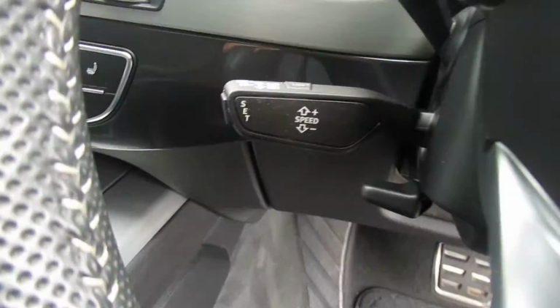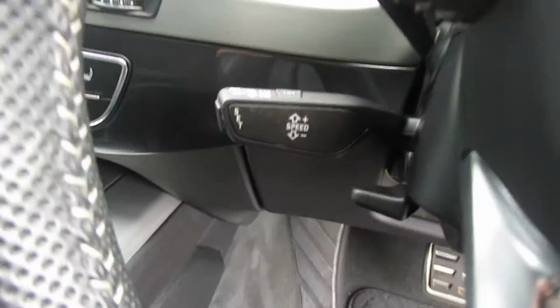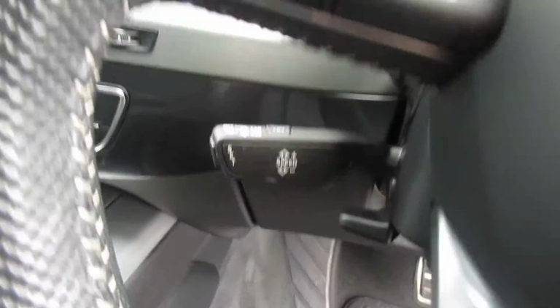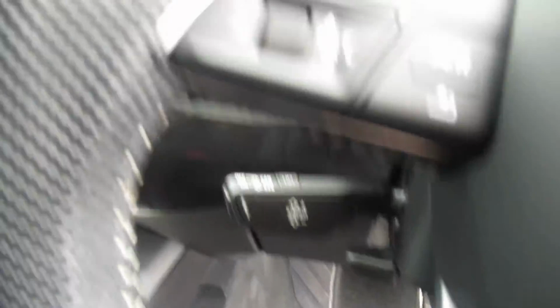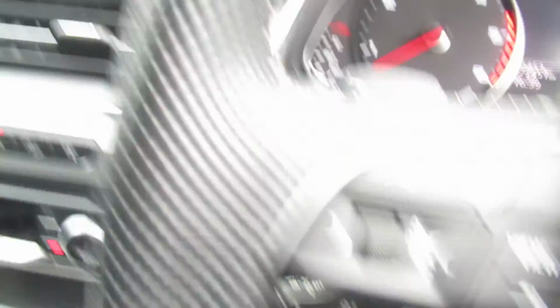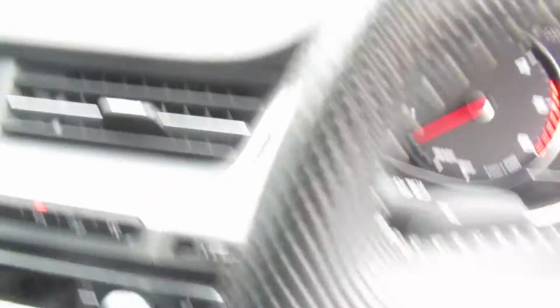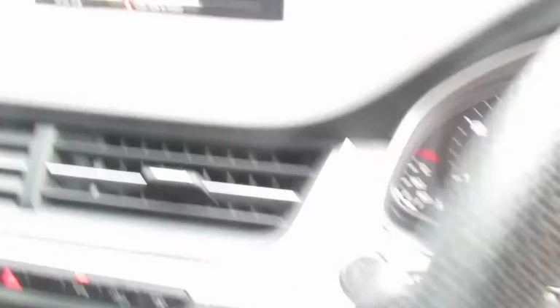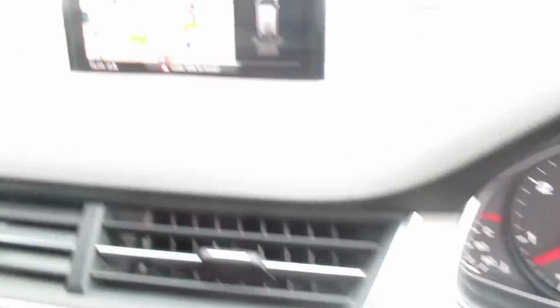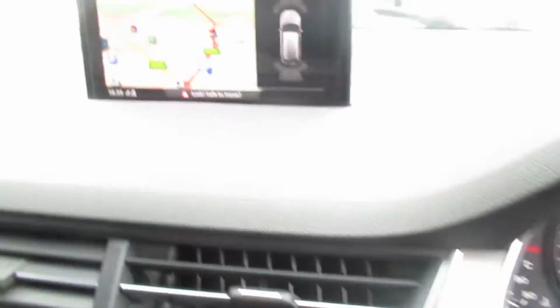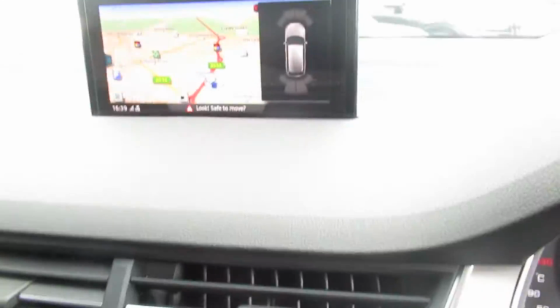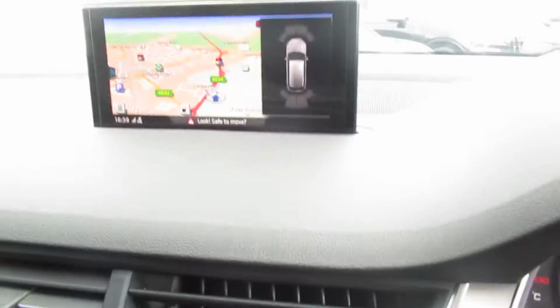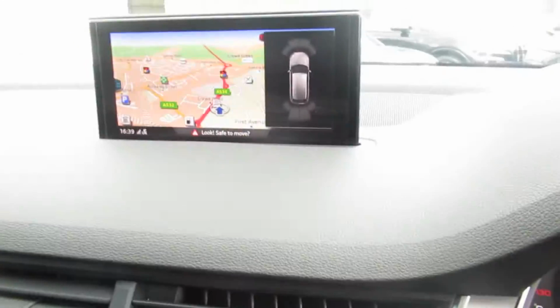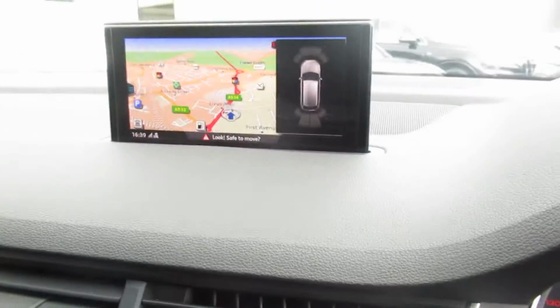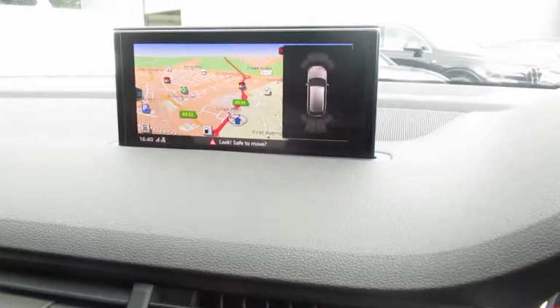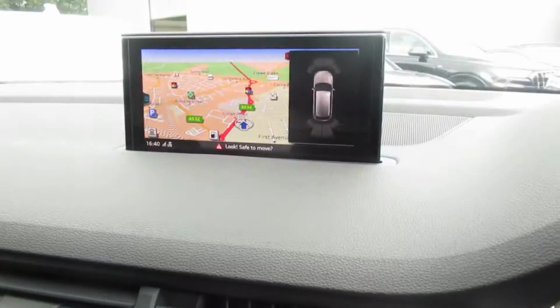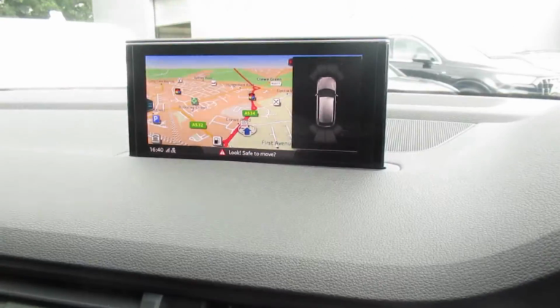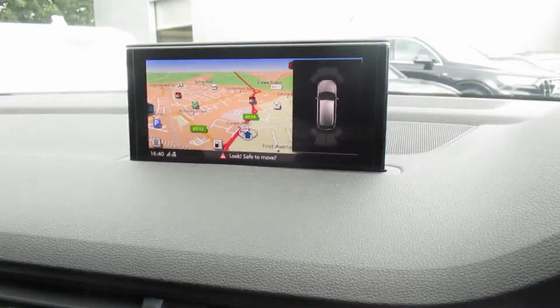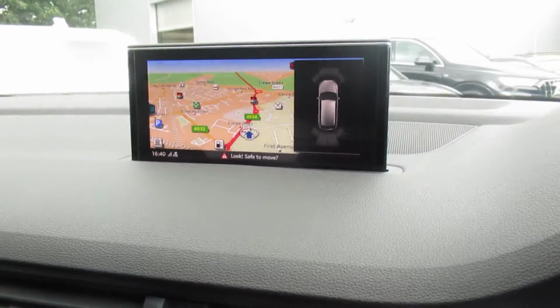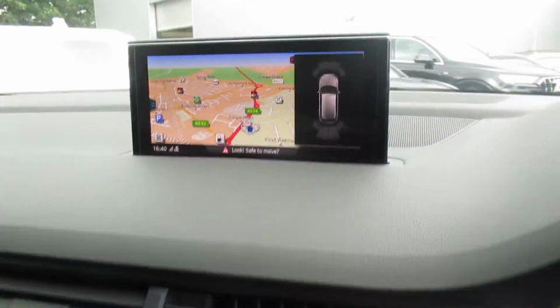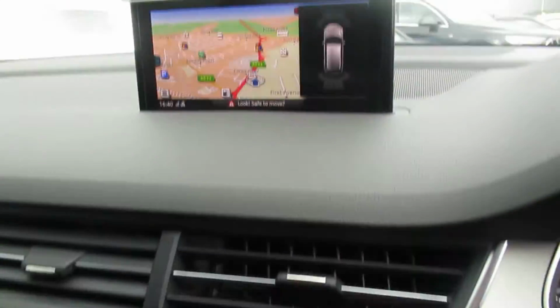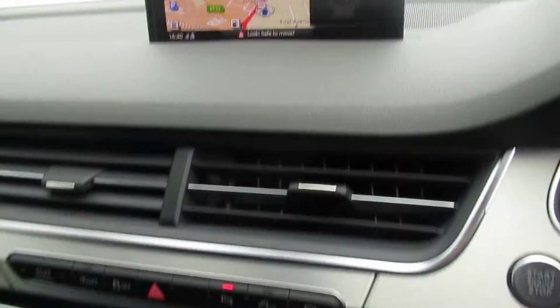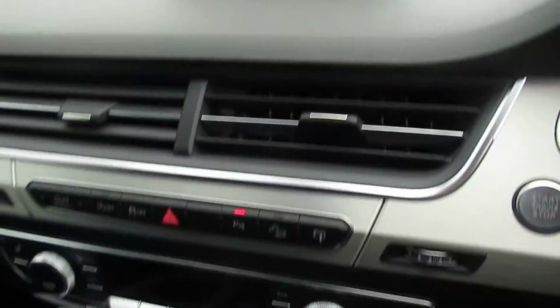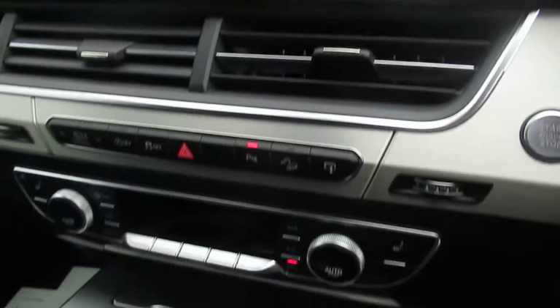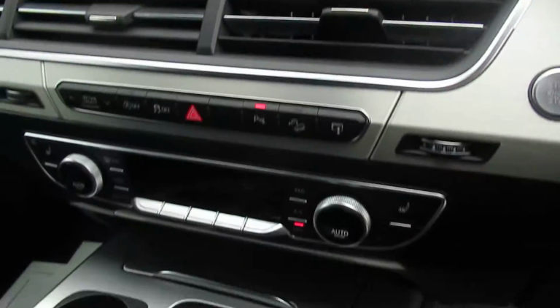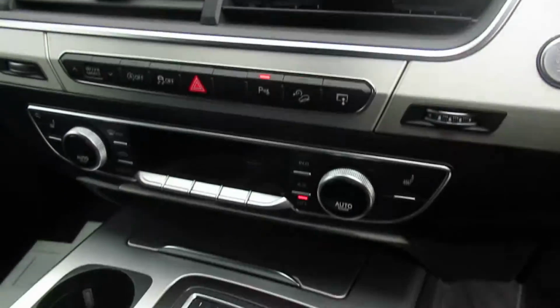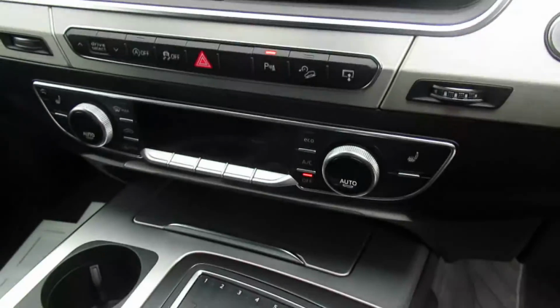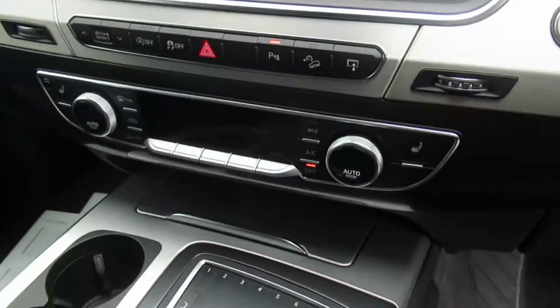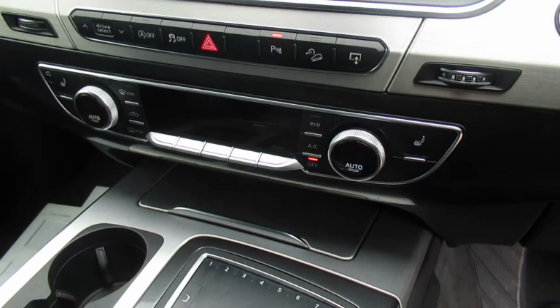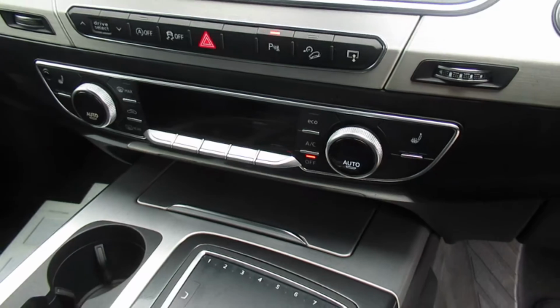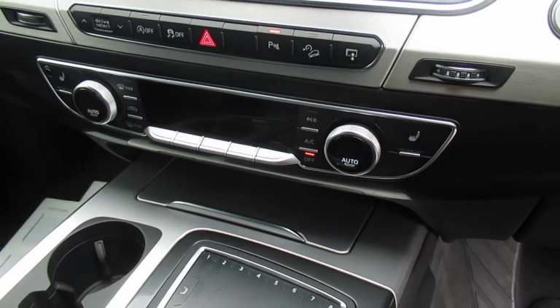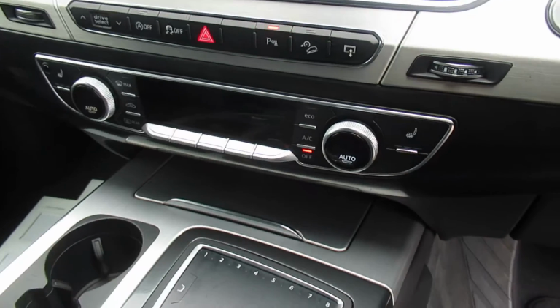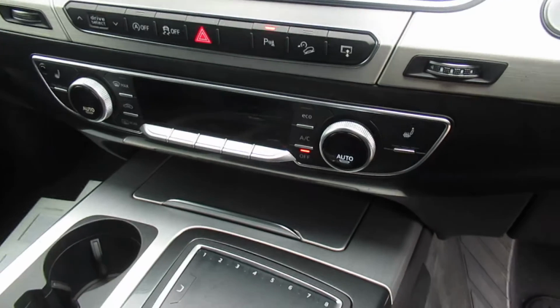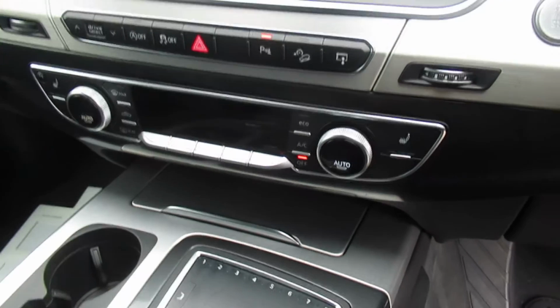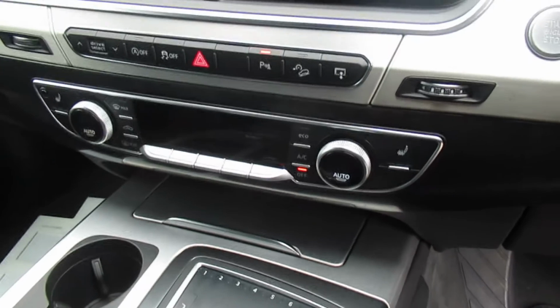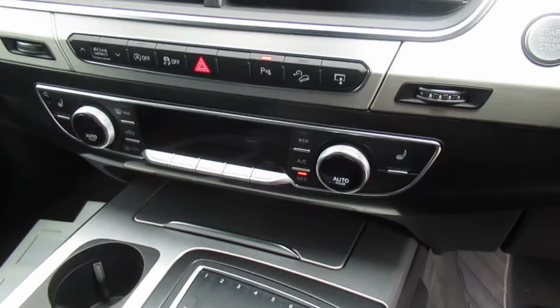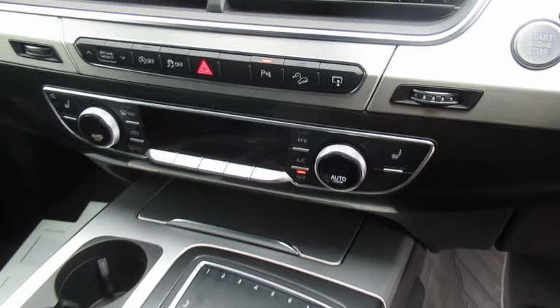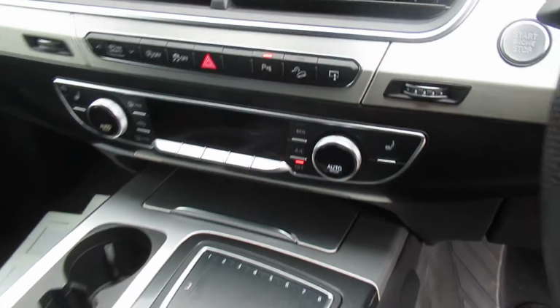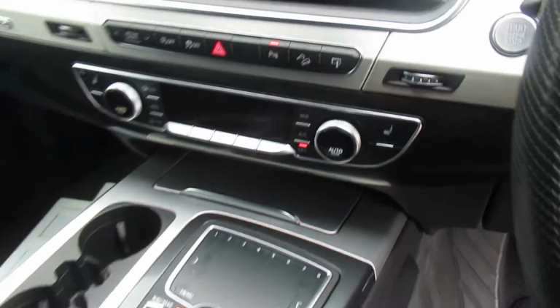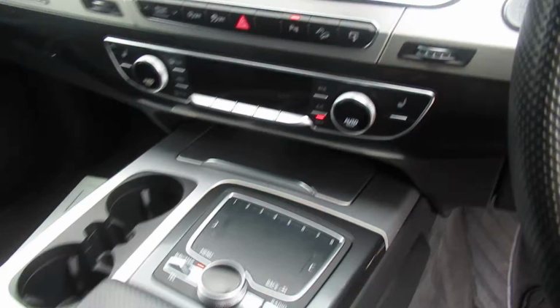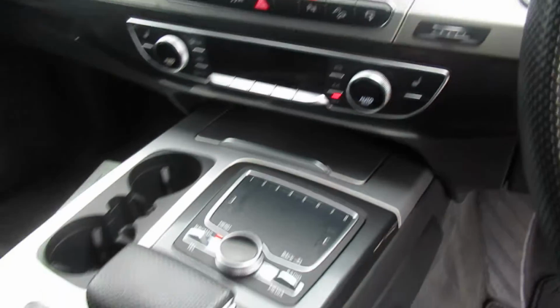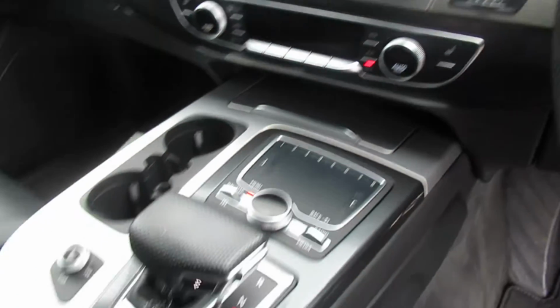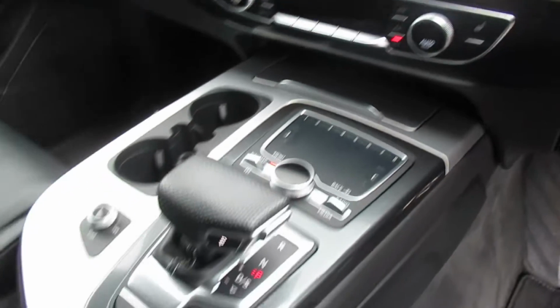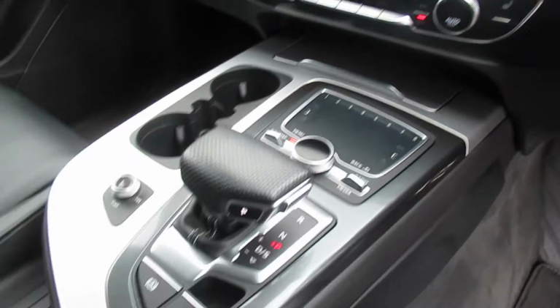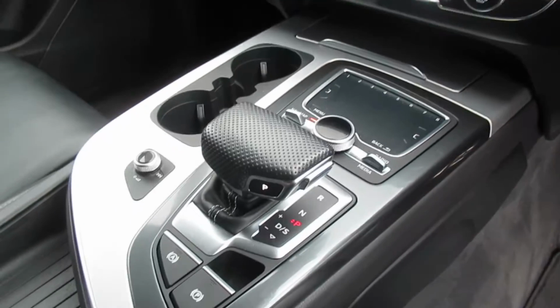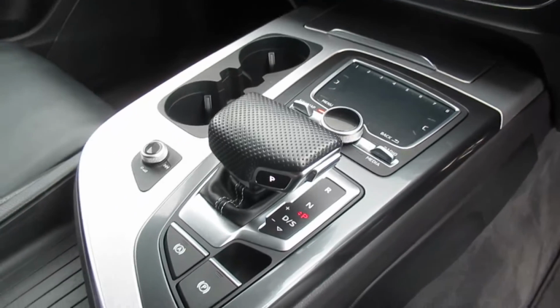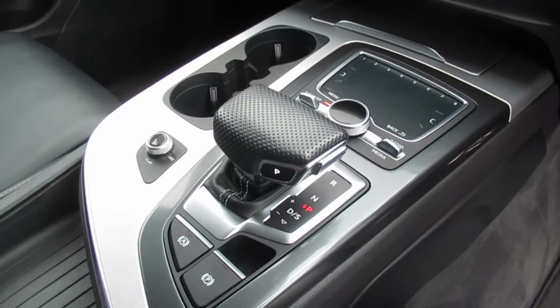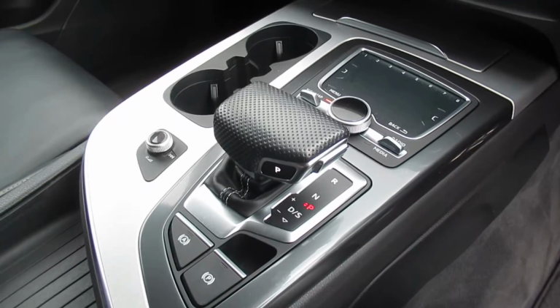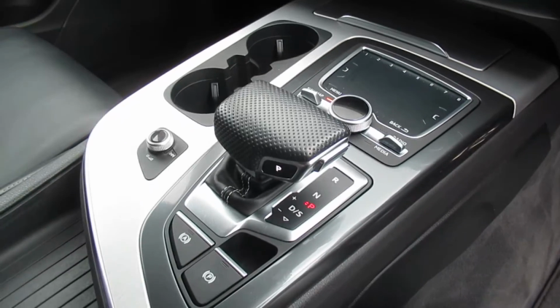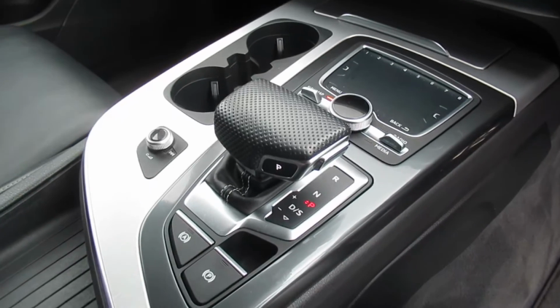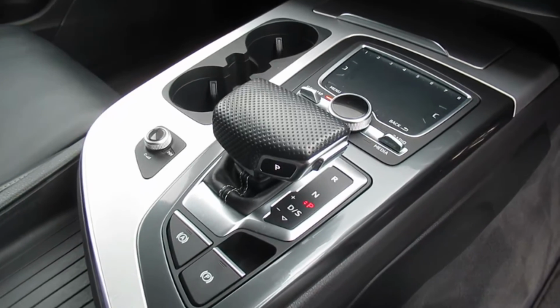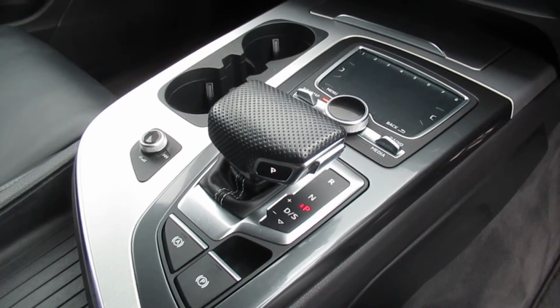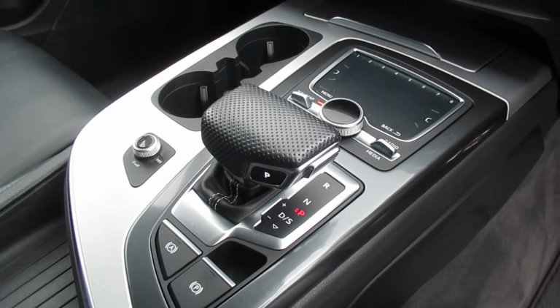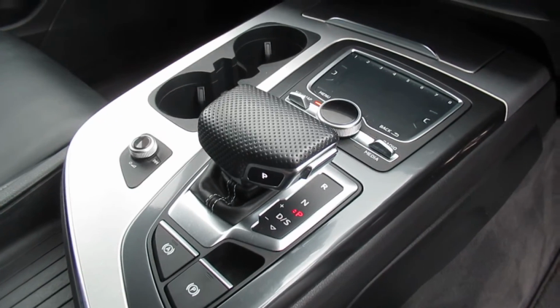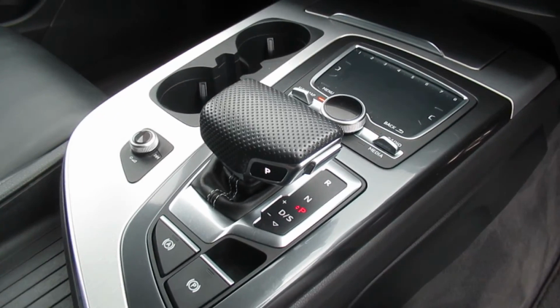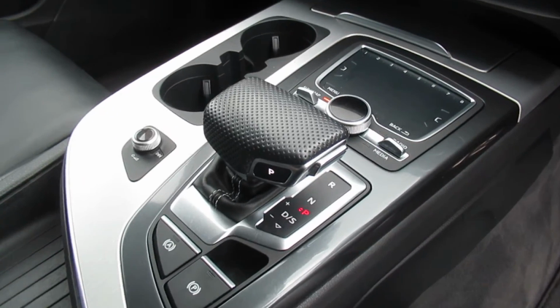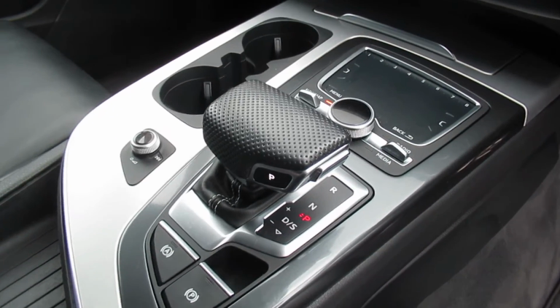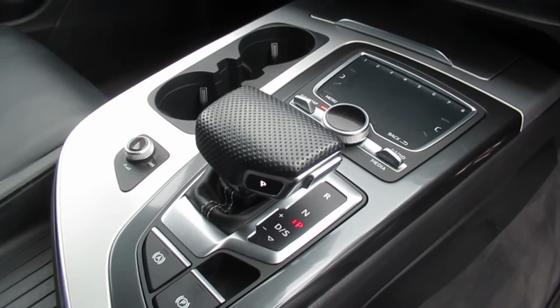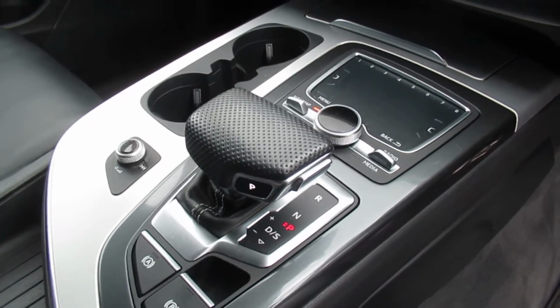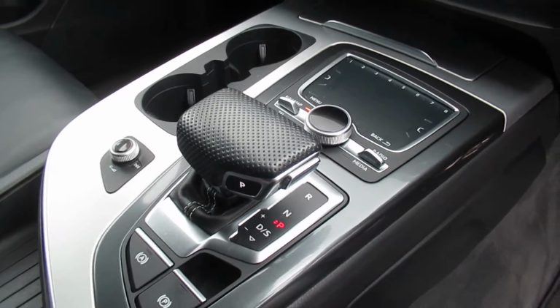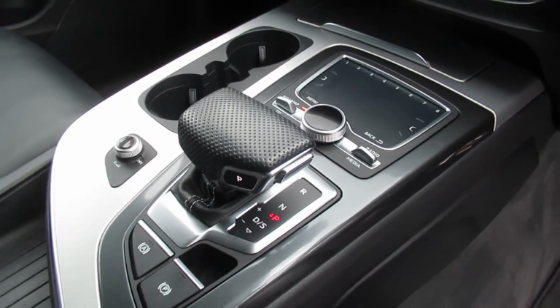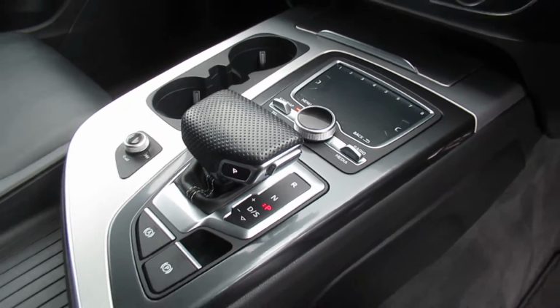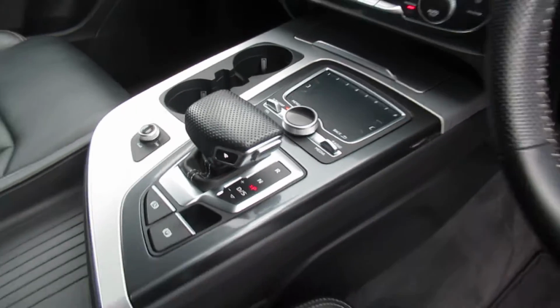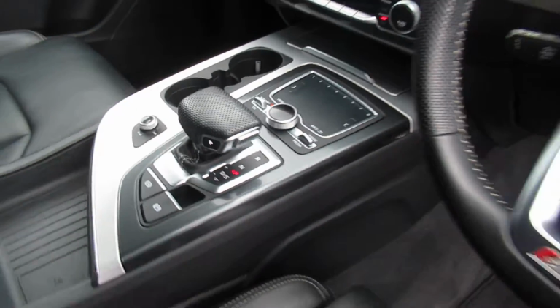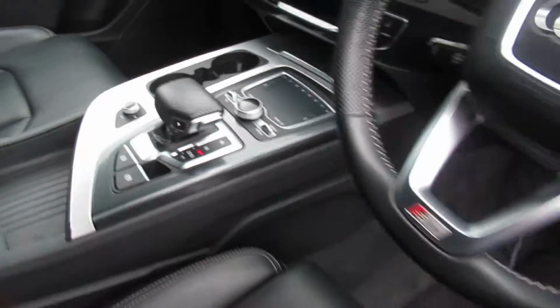Cruise control, MMI display with navigation, four-zone digital climate control, and an eight-speed Tiptronic automatic gearbox.